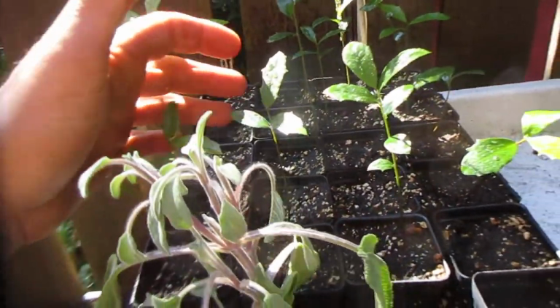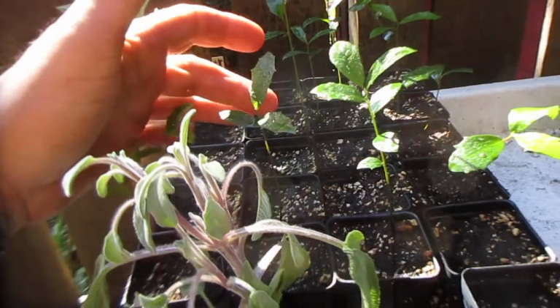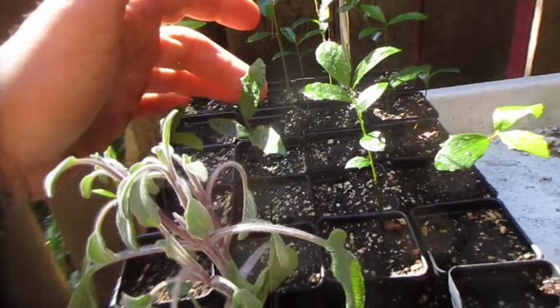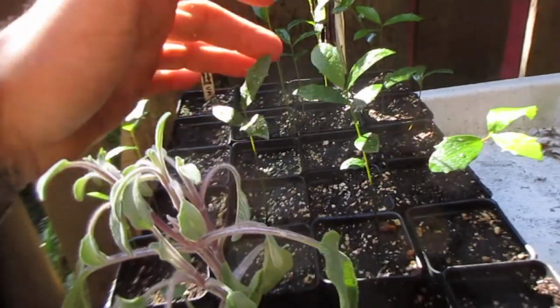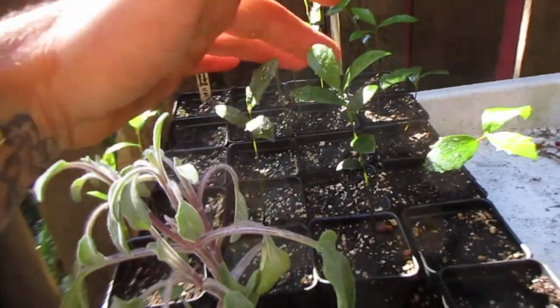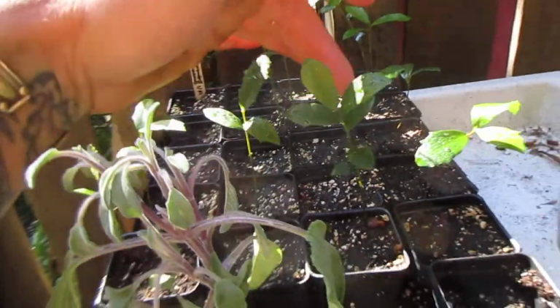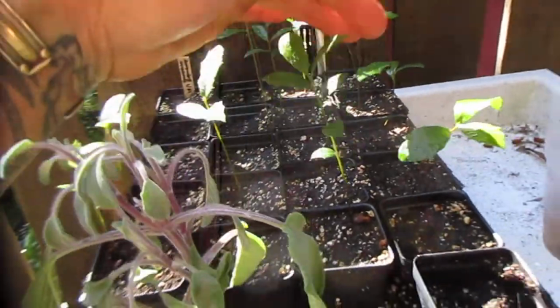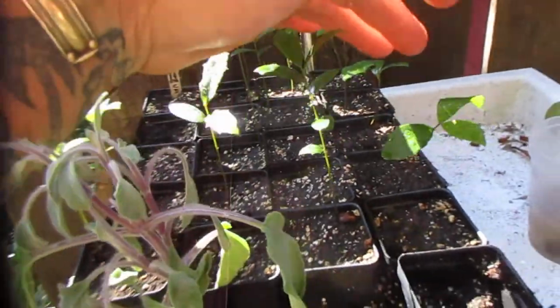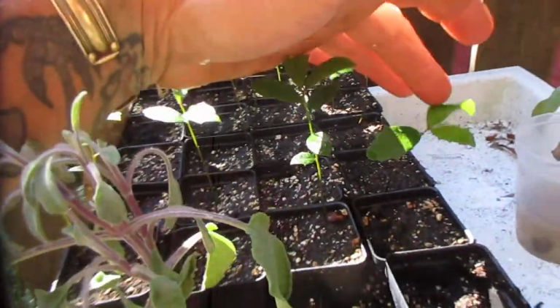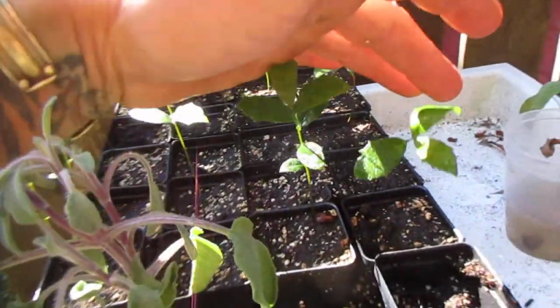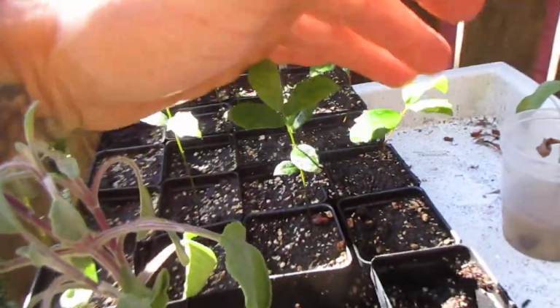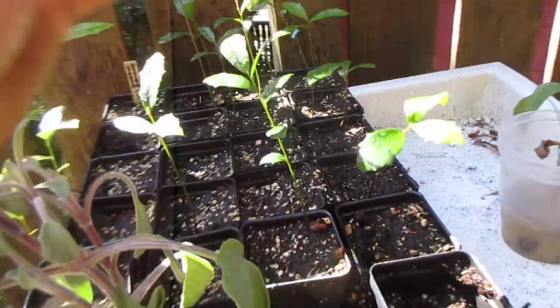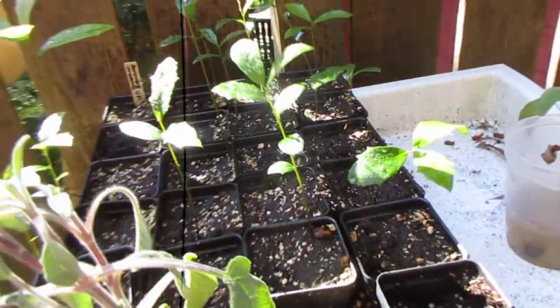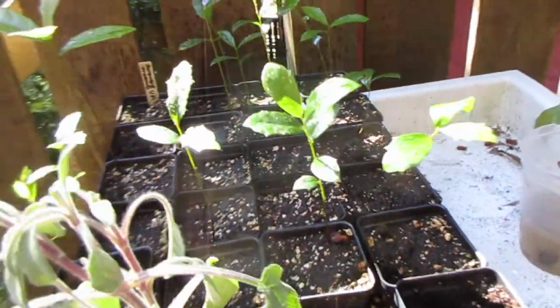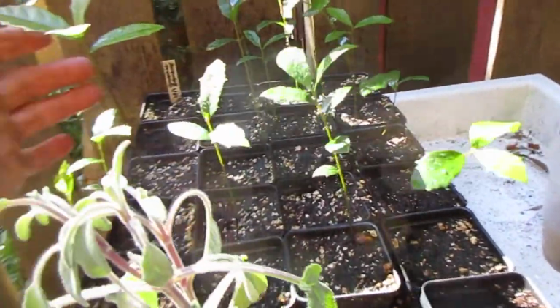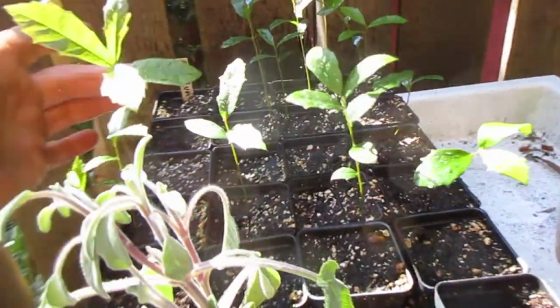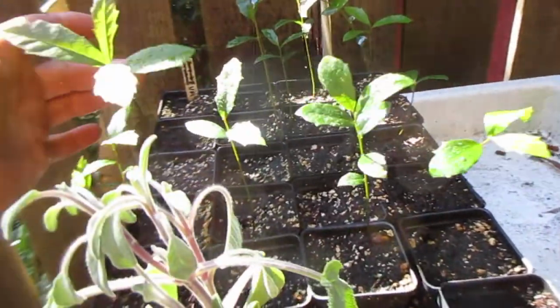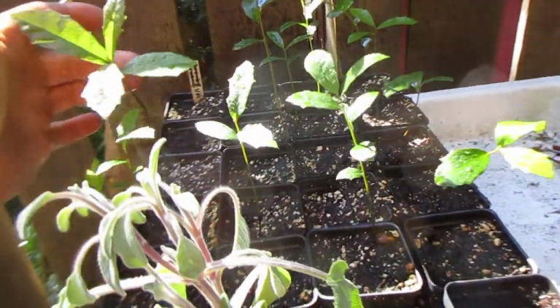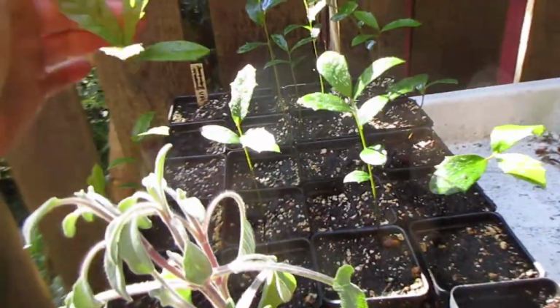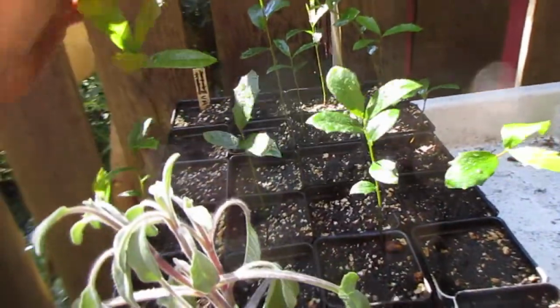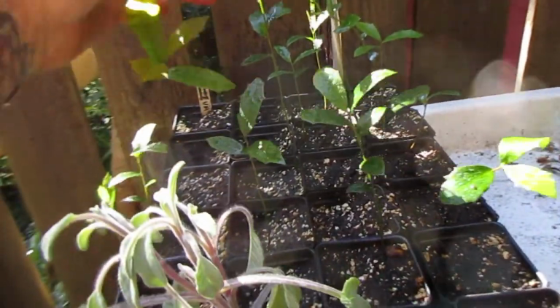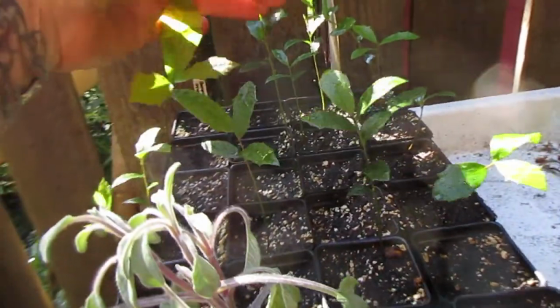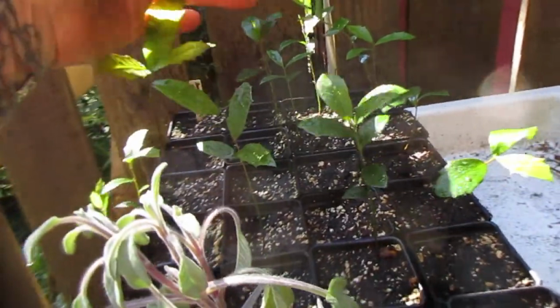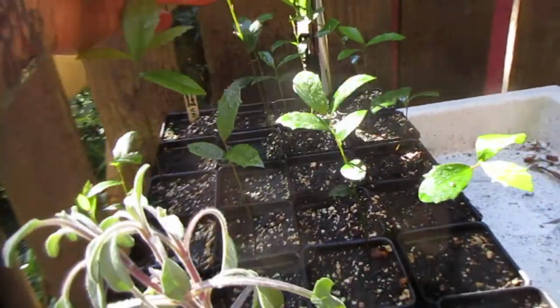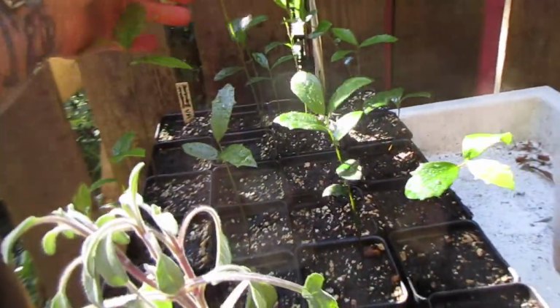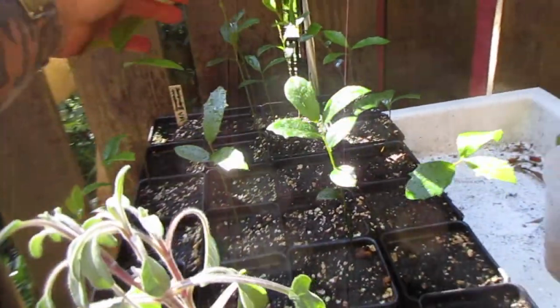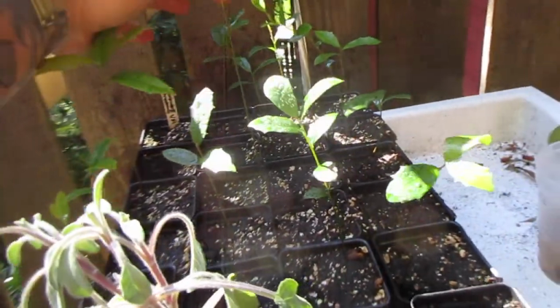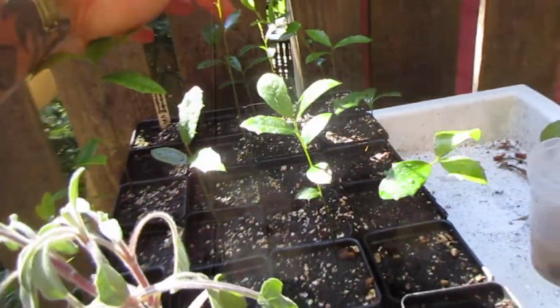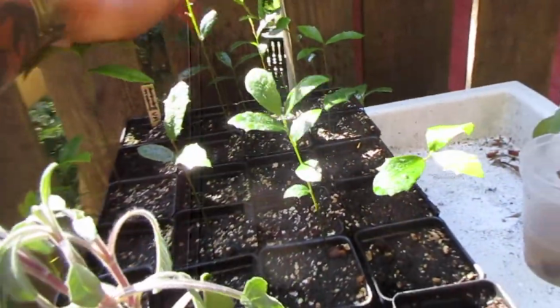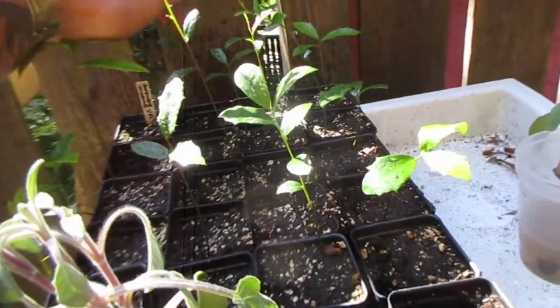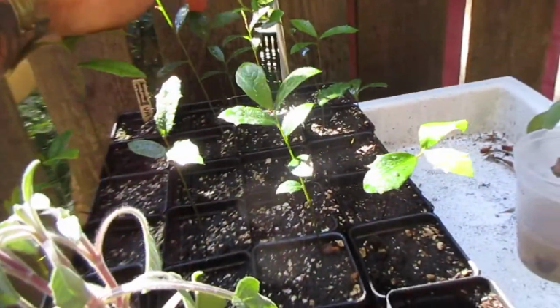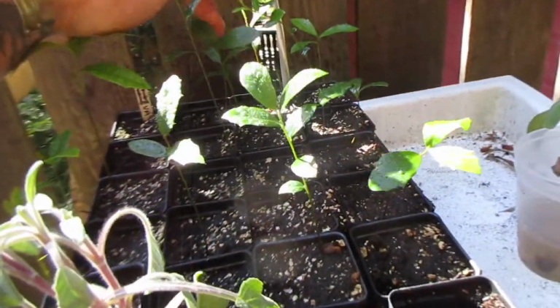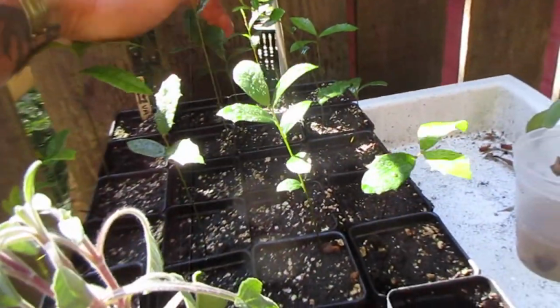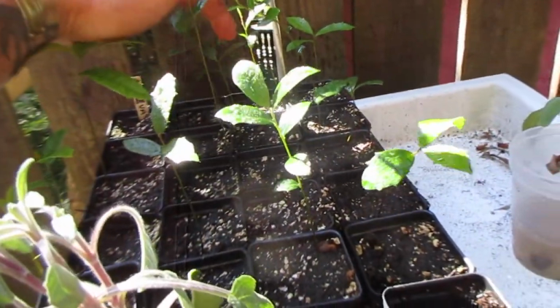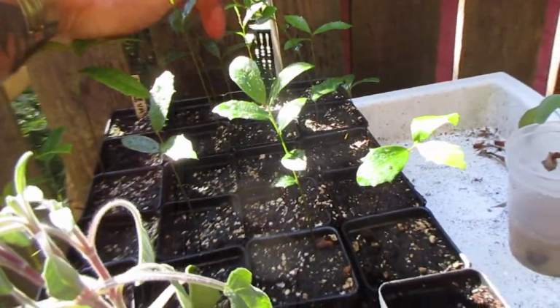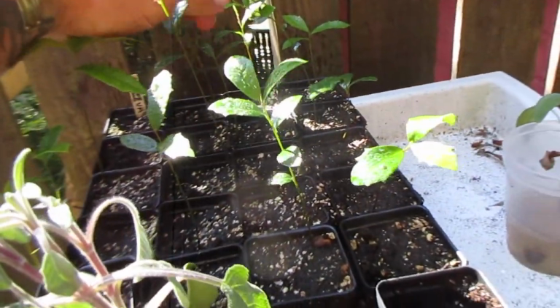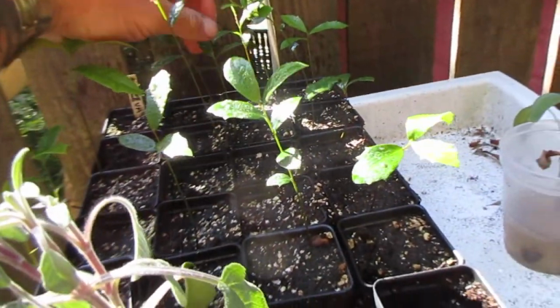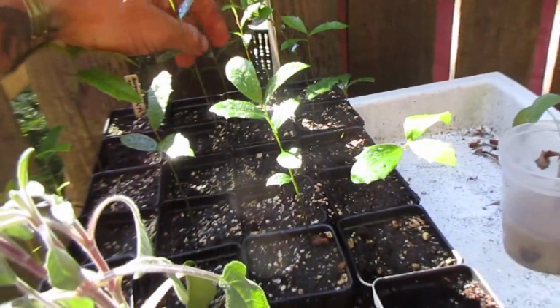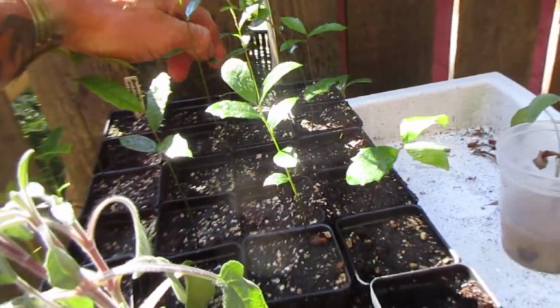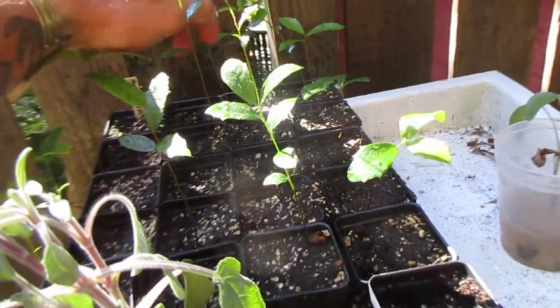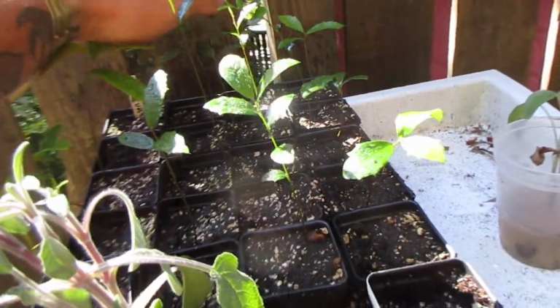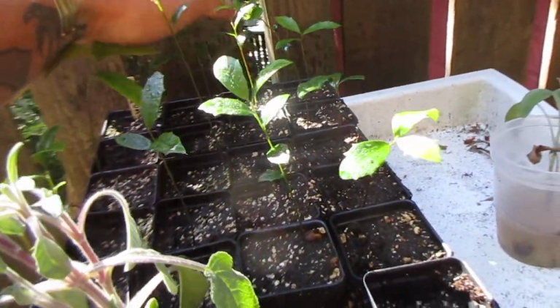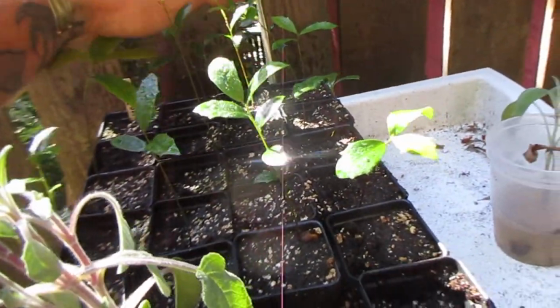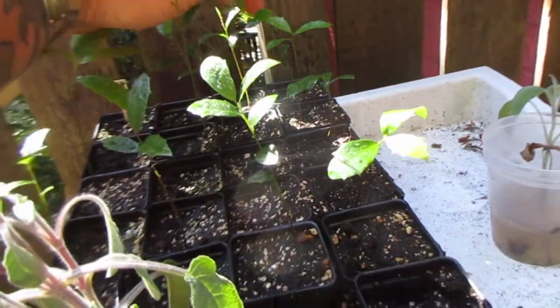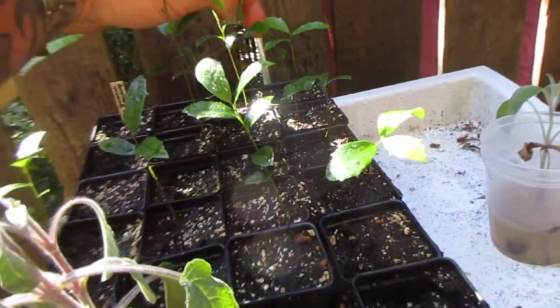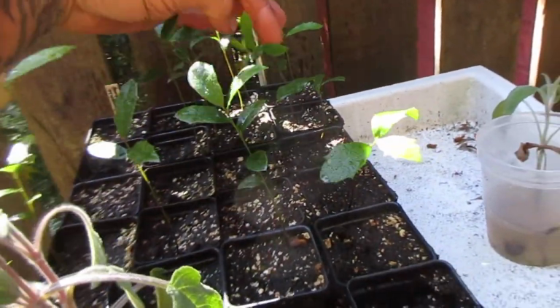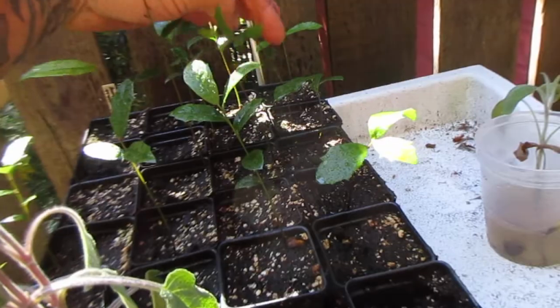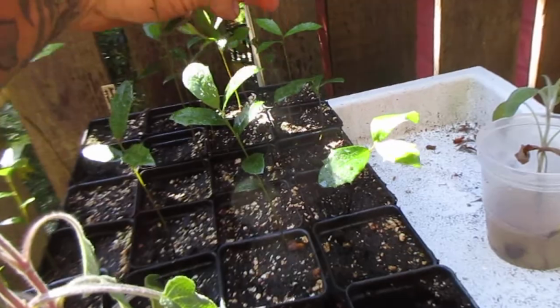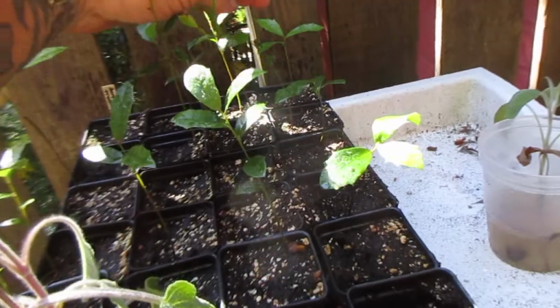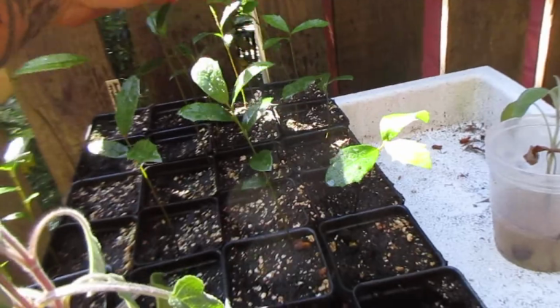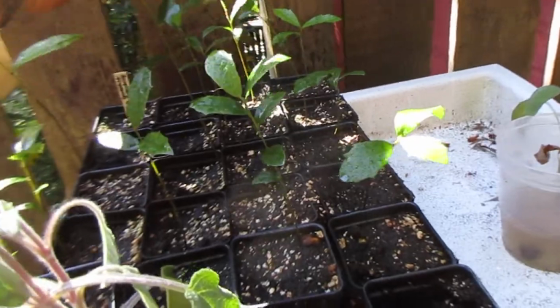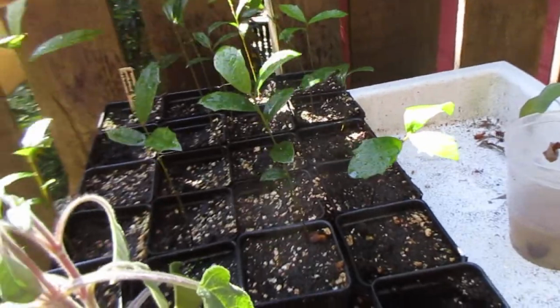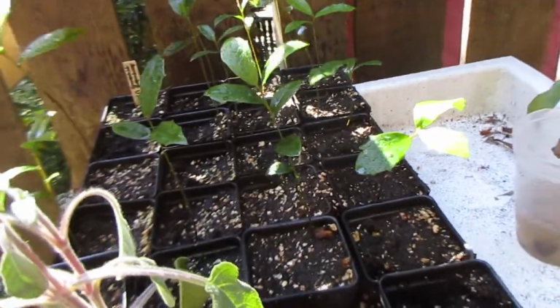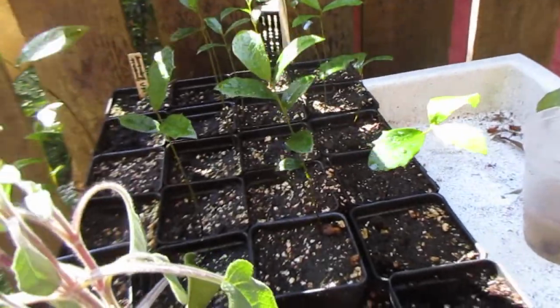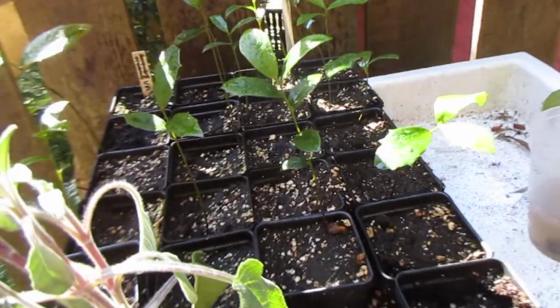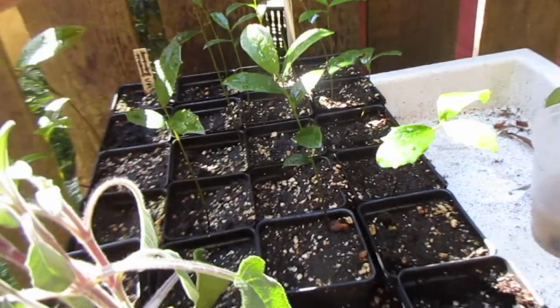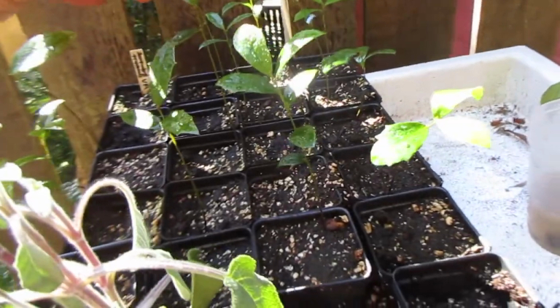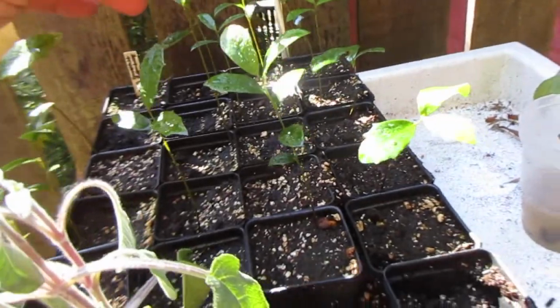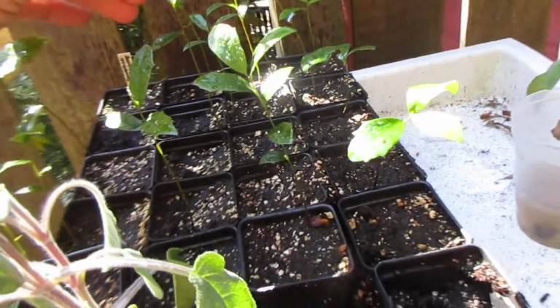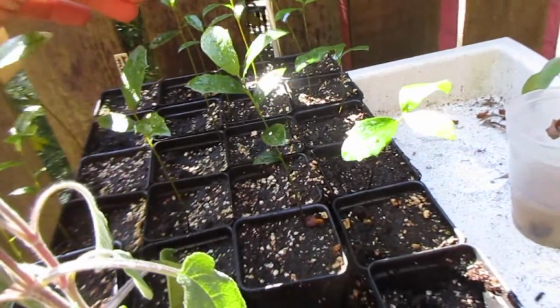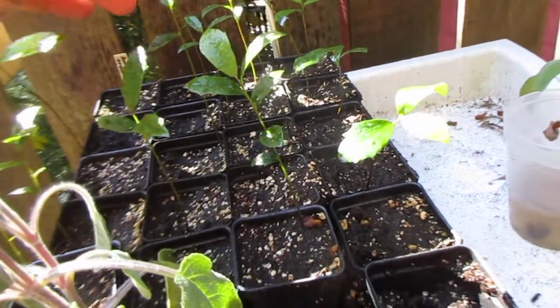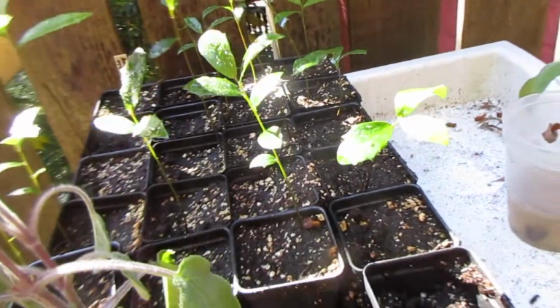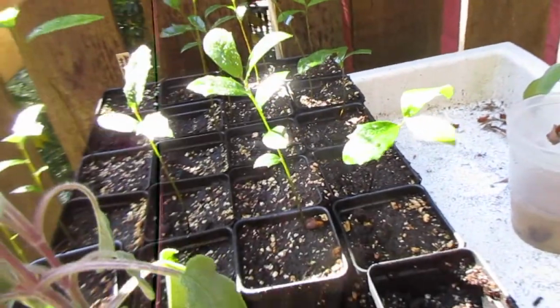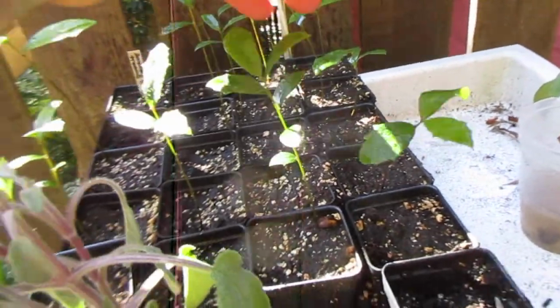And we have 1, 2, 3, 4, 5, 6, 7, 8, 9, 10, 11, 12, 13, 14 — so 14 trees total.